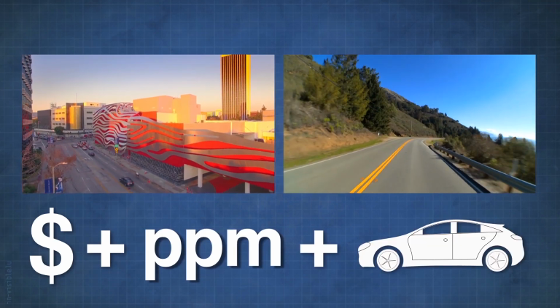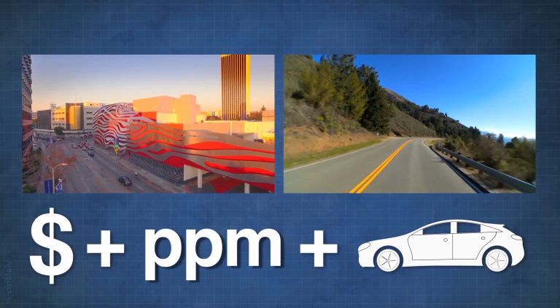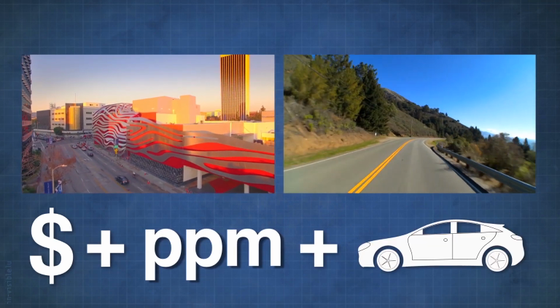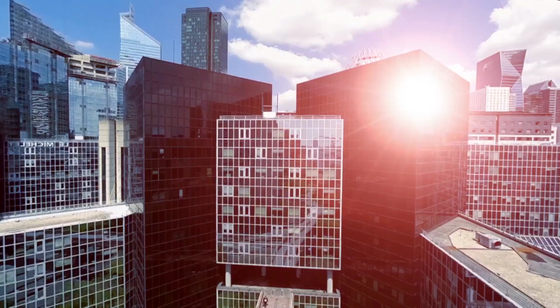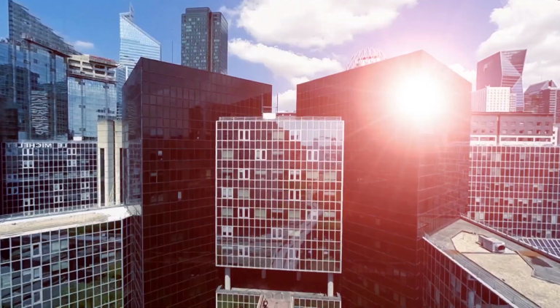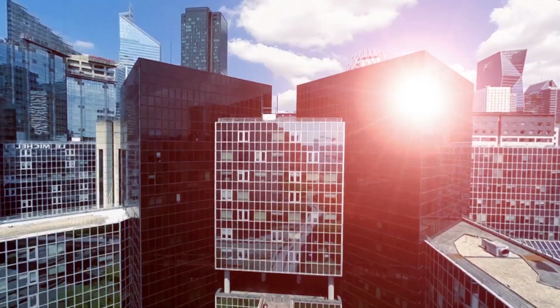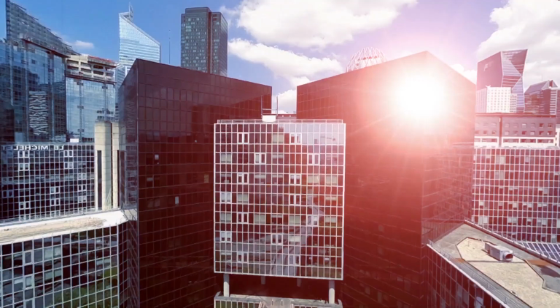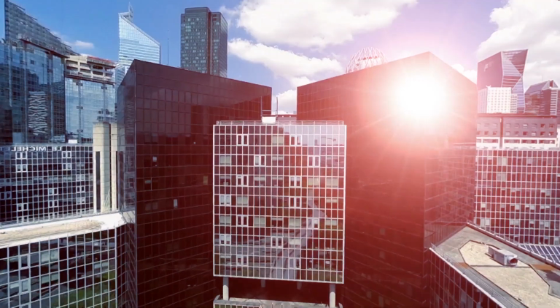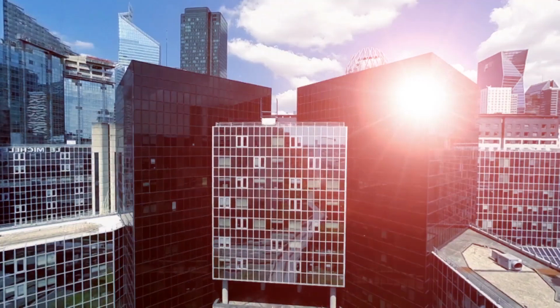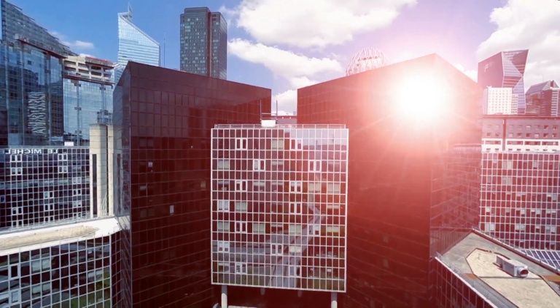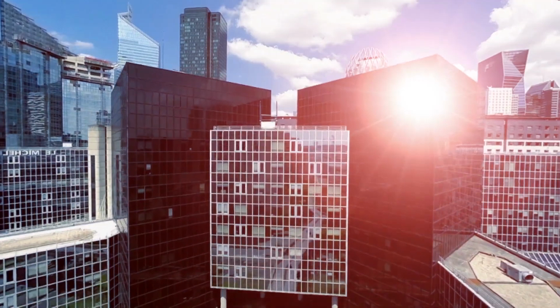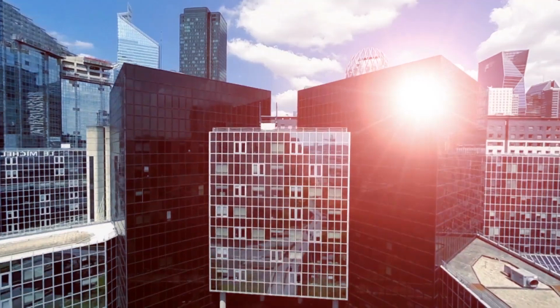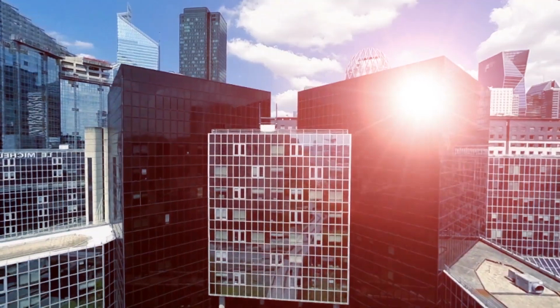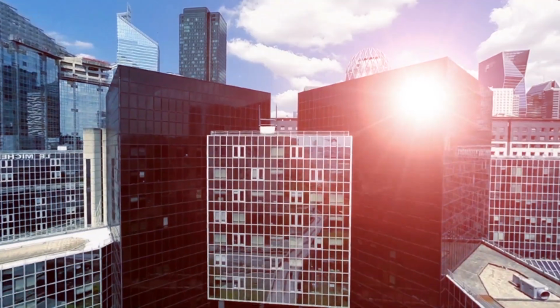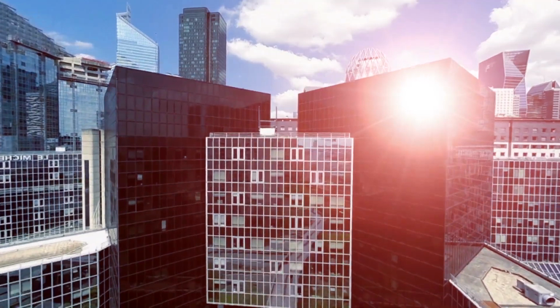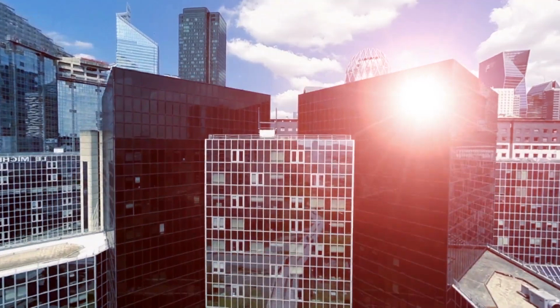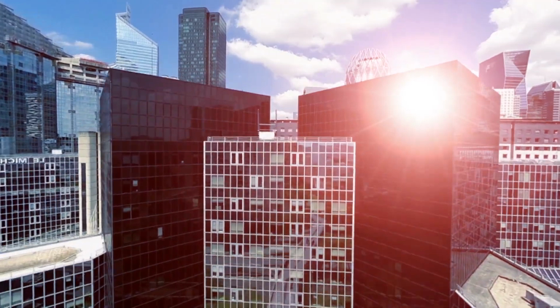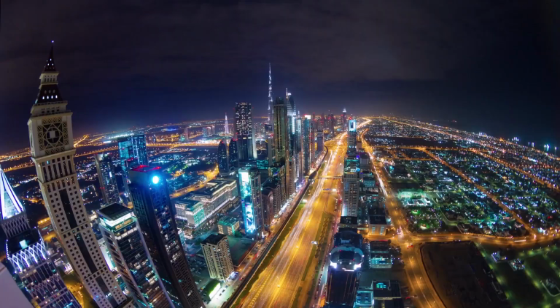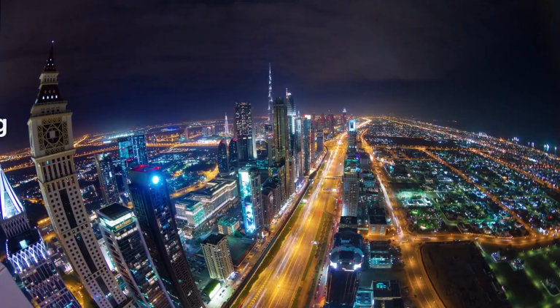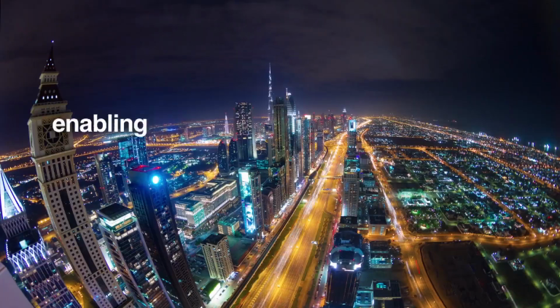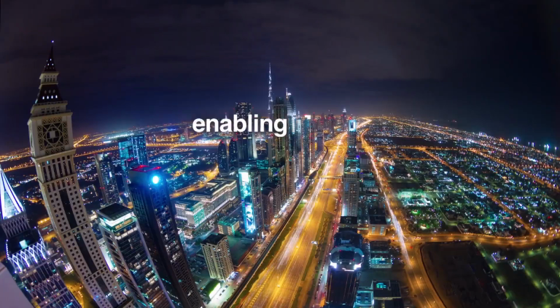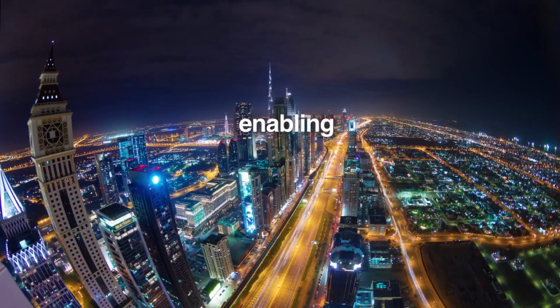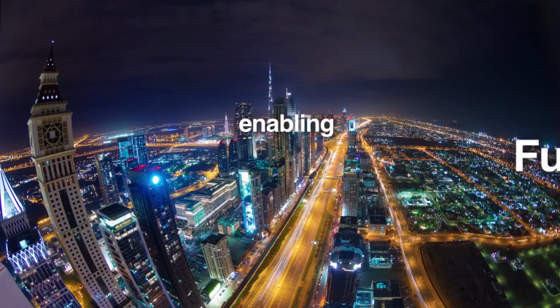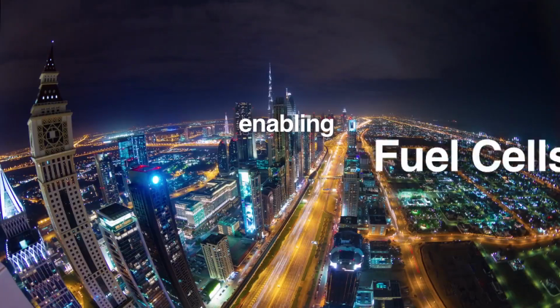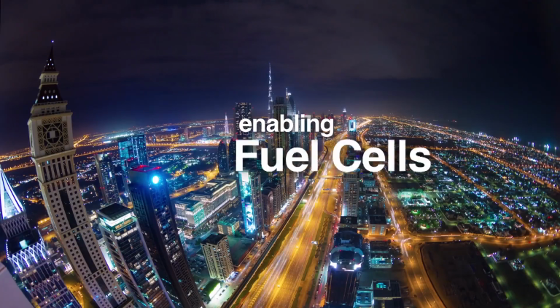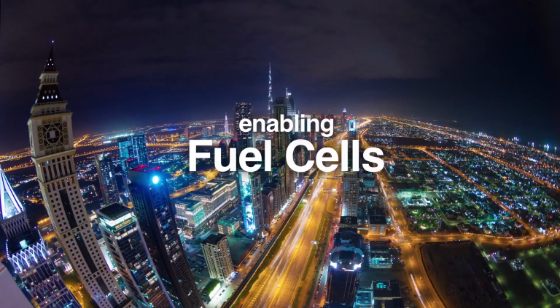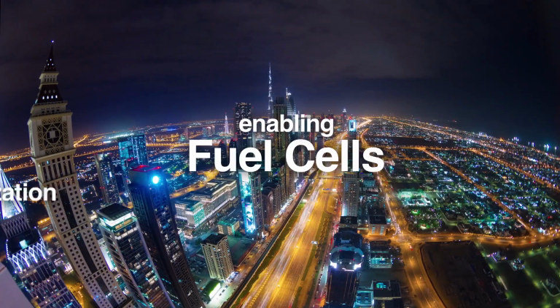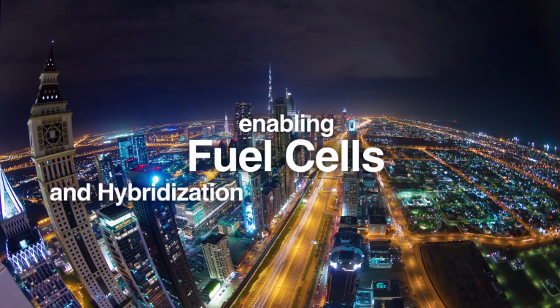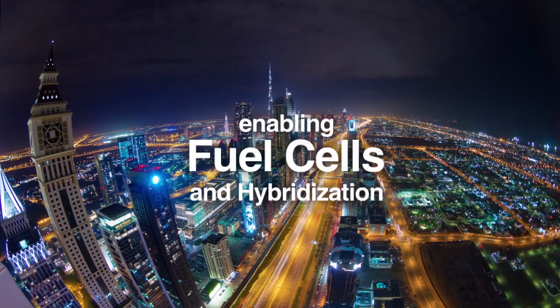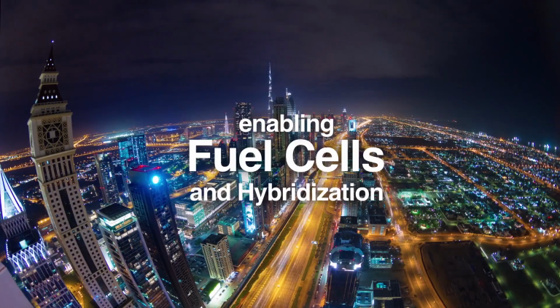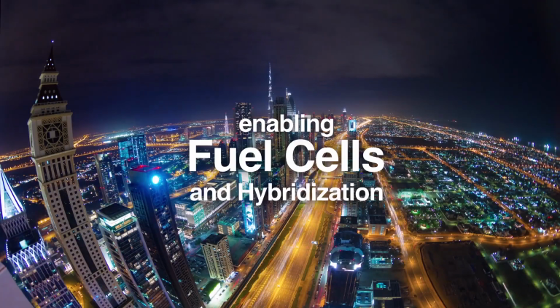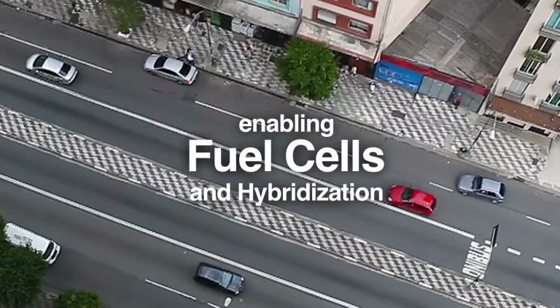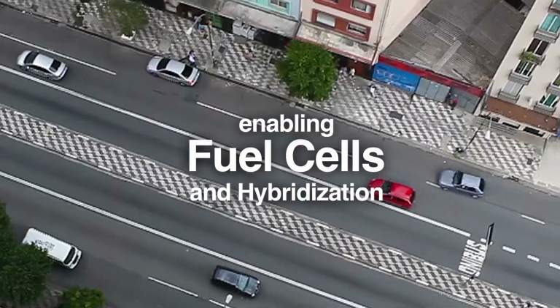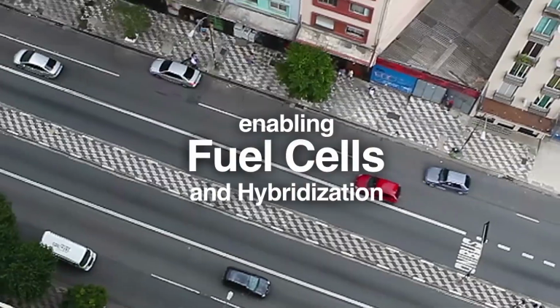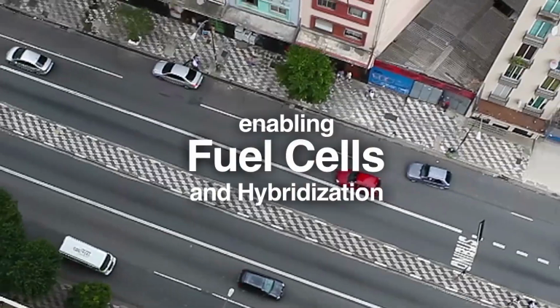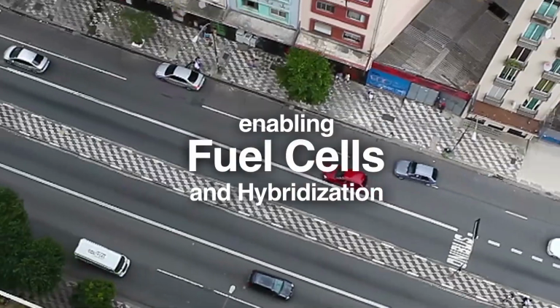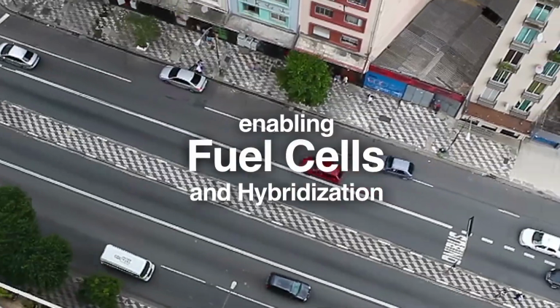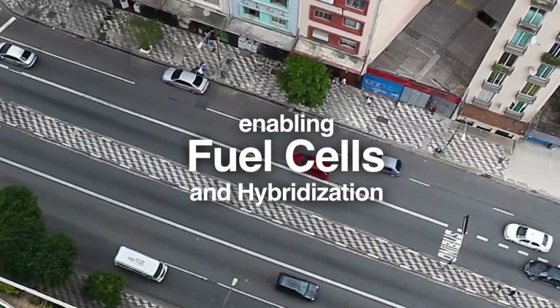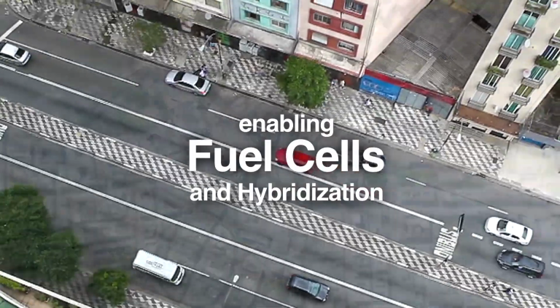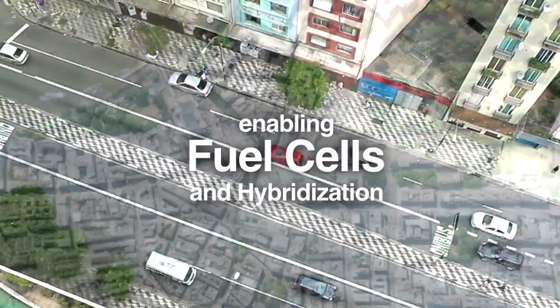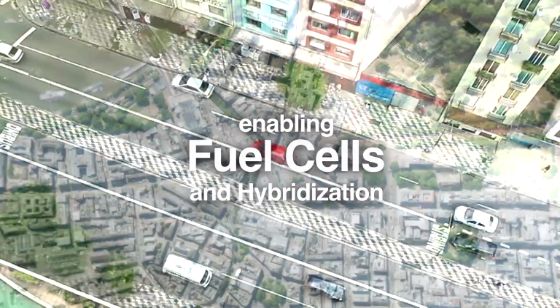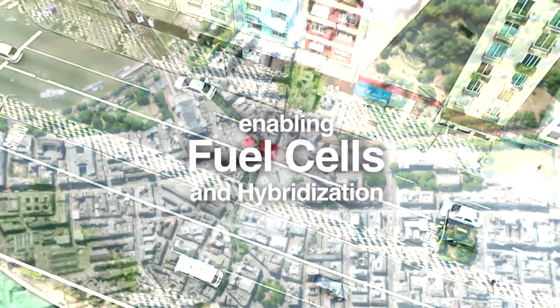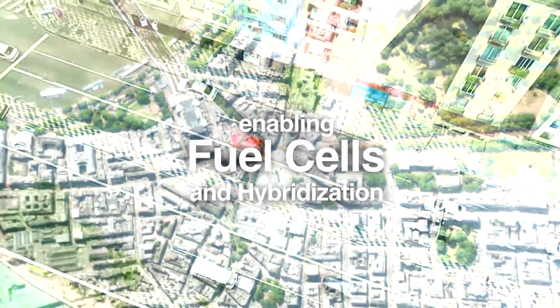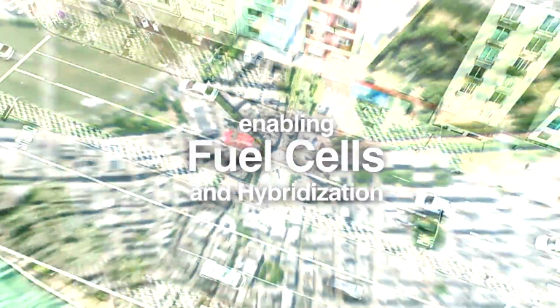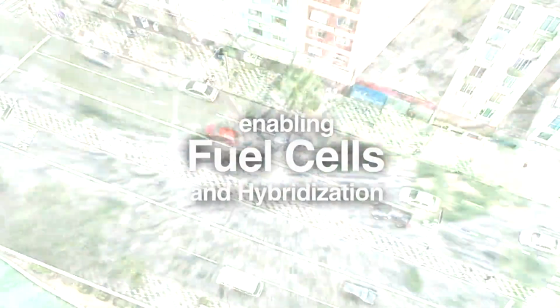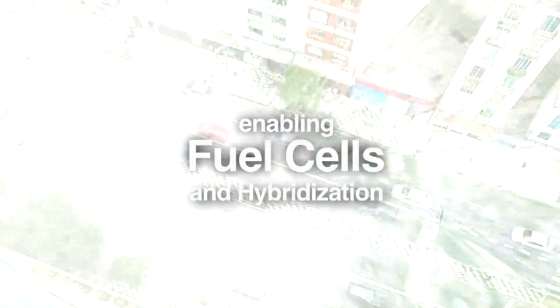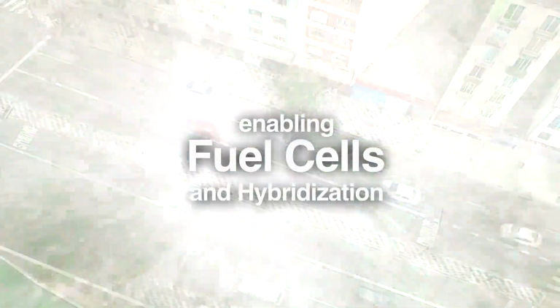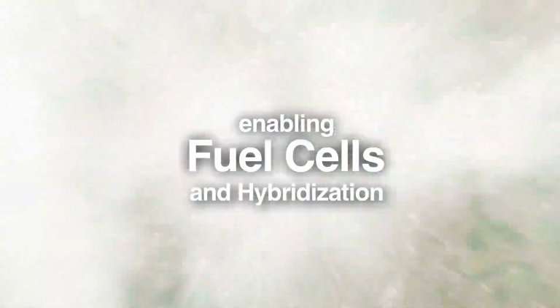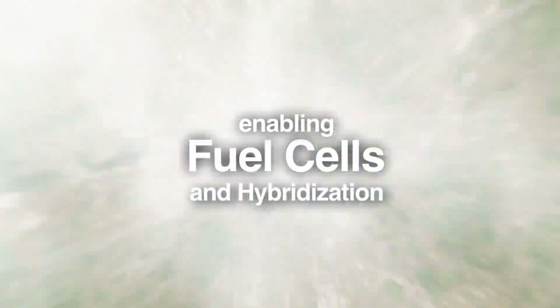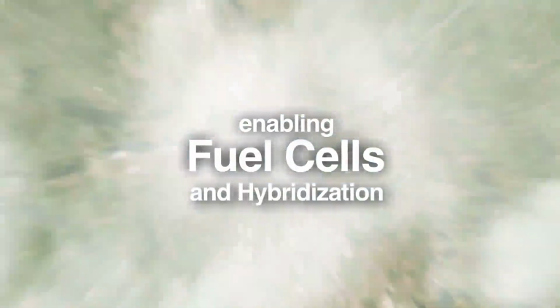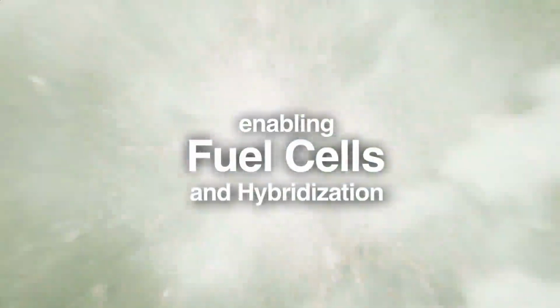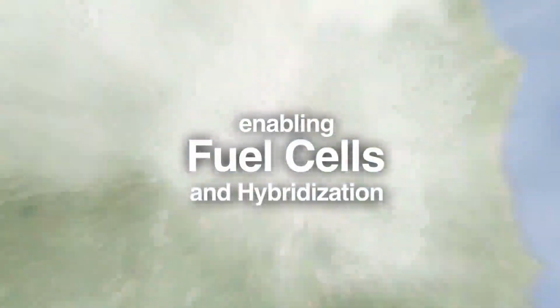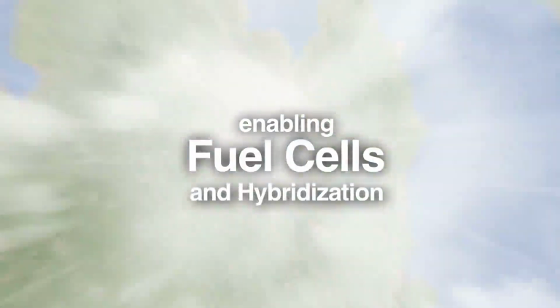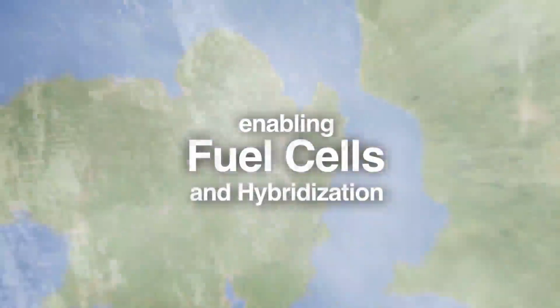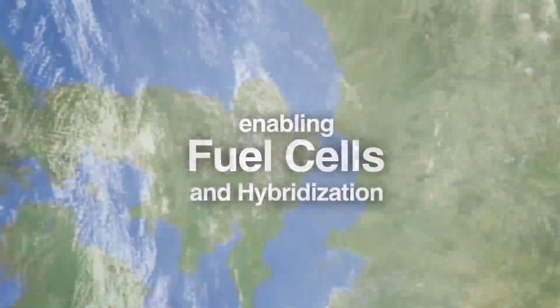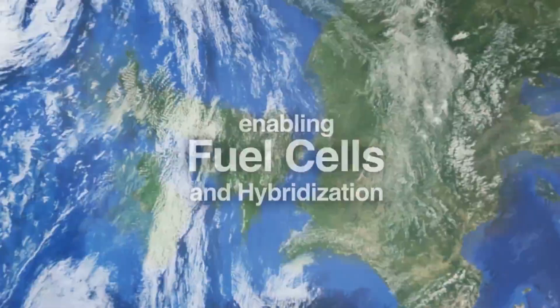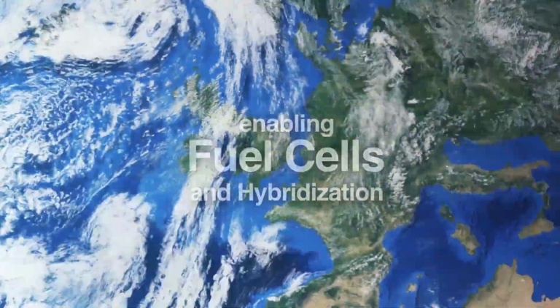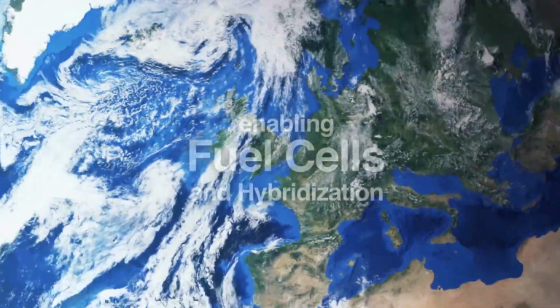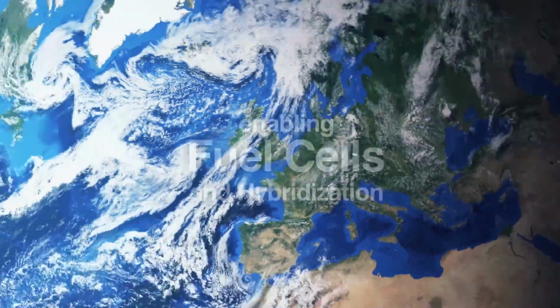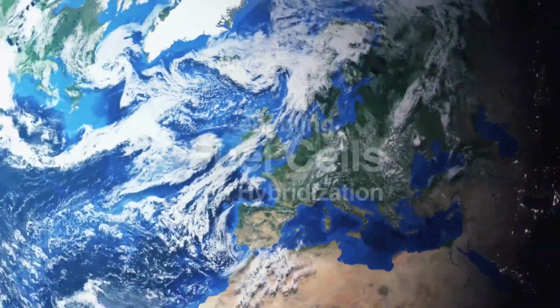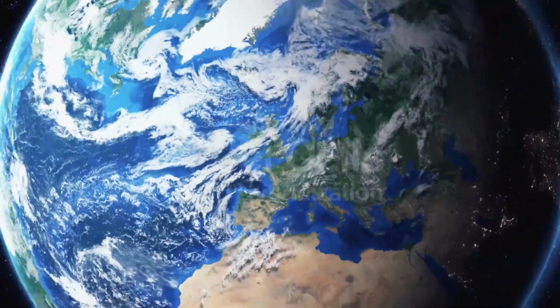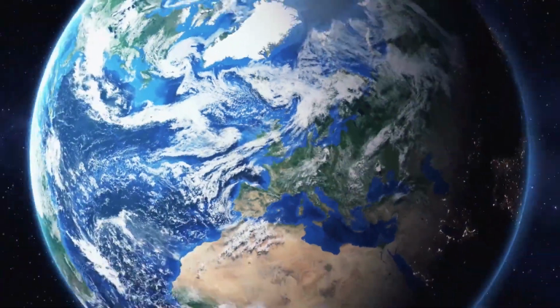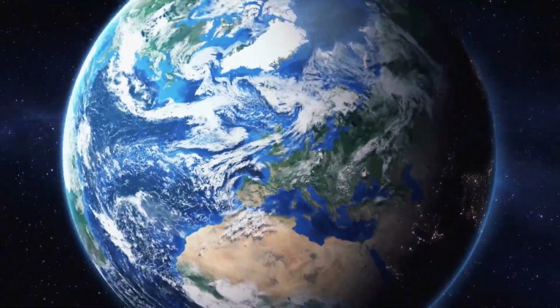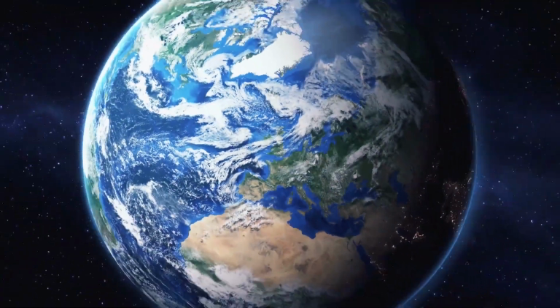Garrett believes this is a major enabler of the next generation of fuel cells and hybridization around the globe.